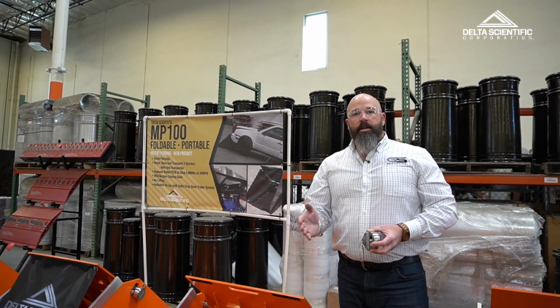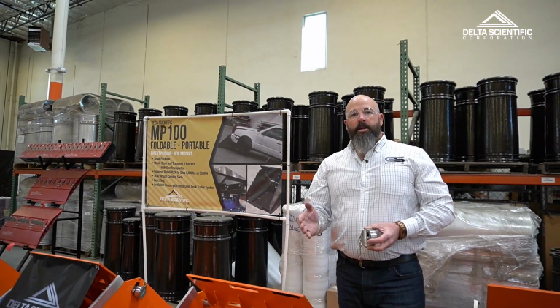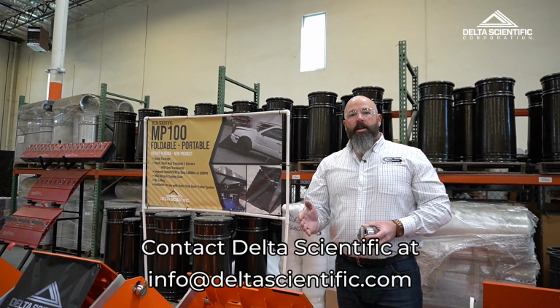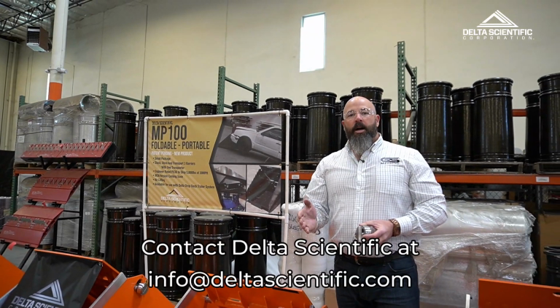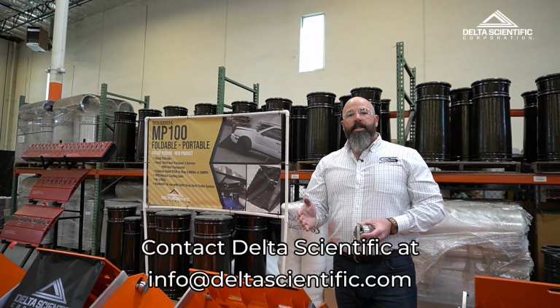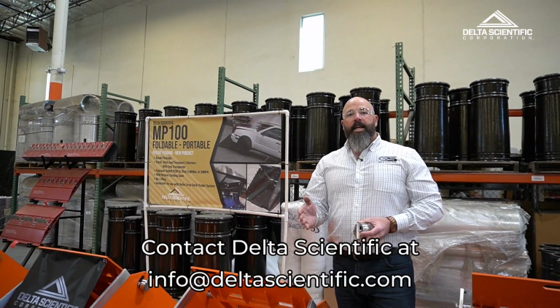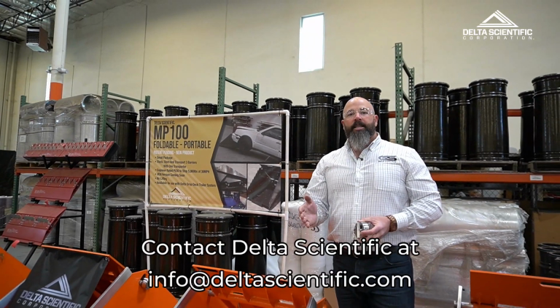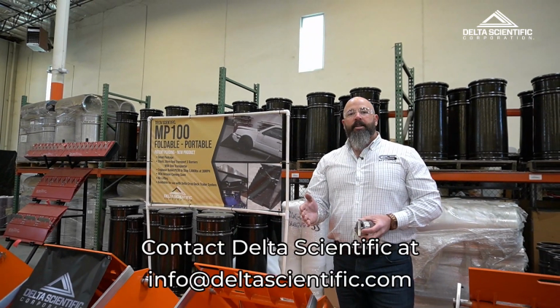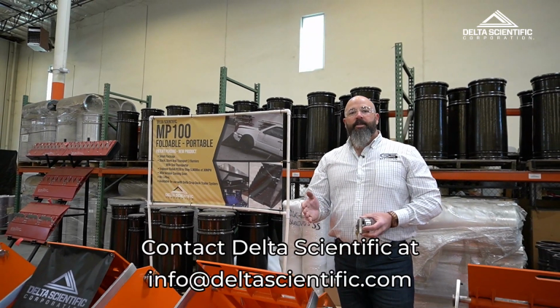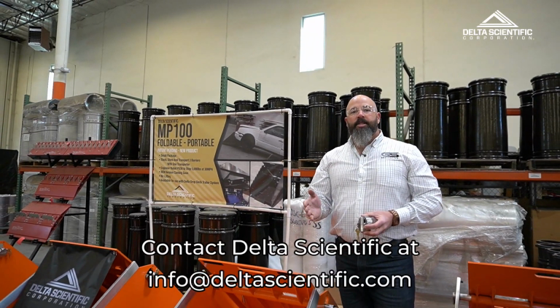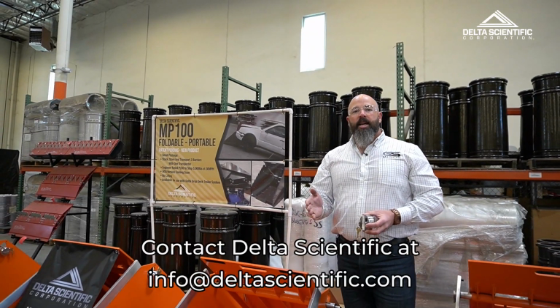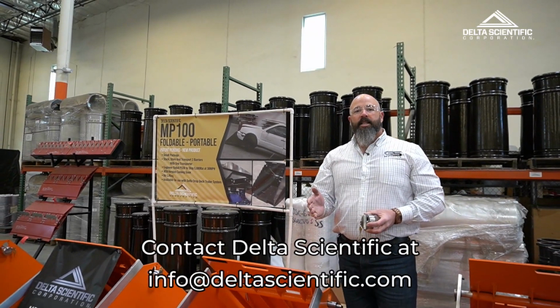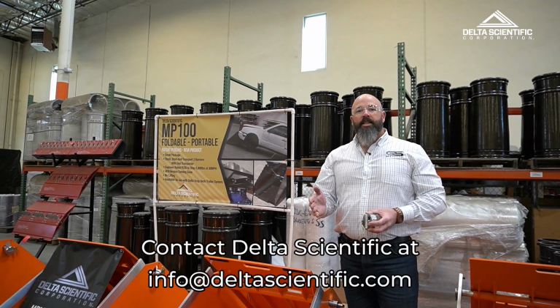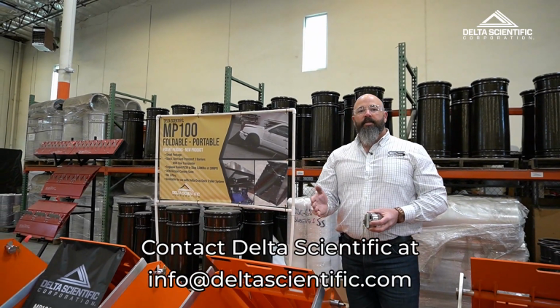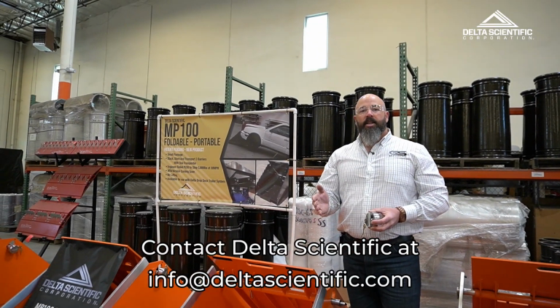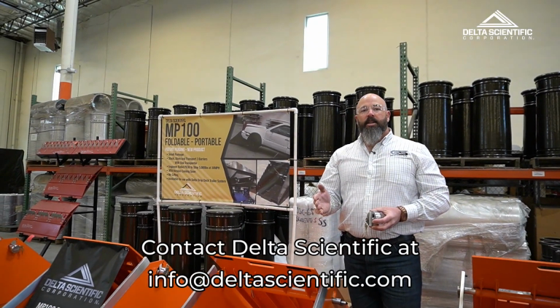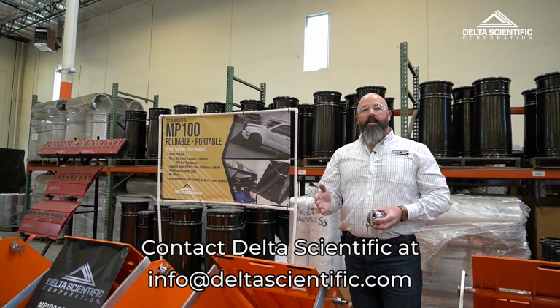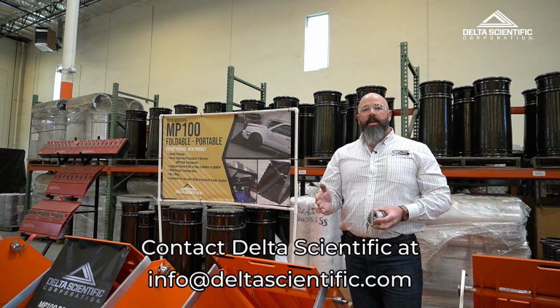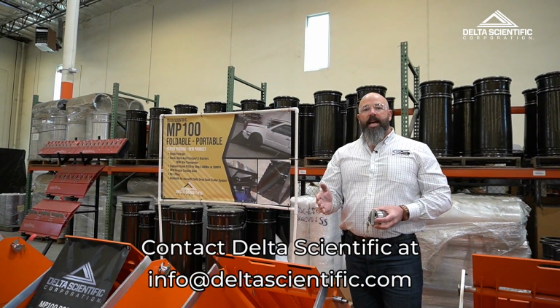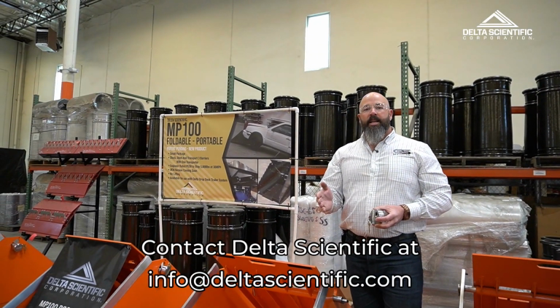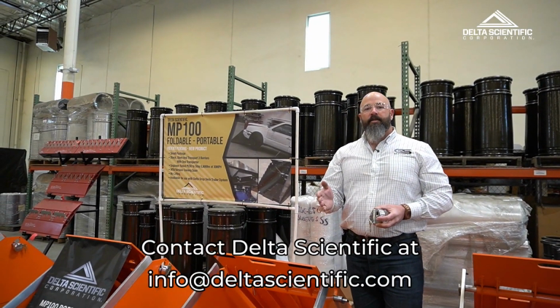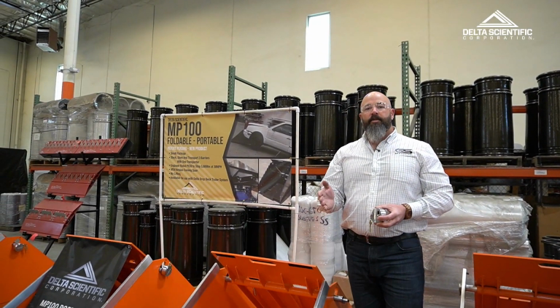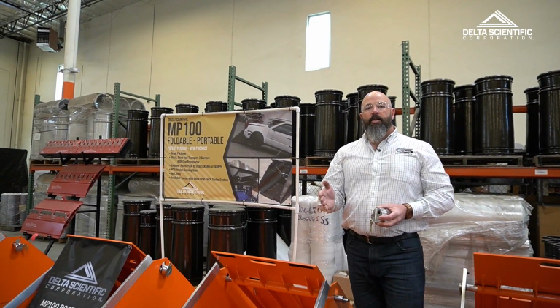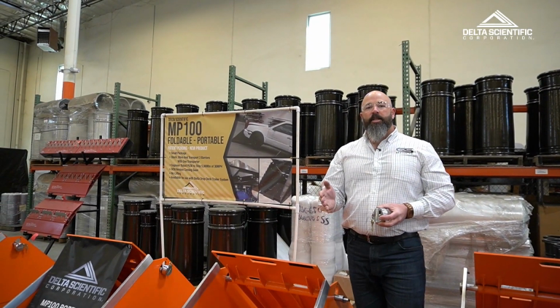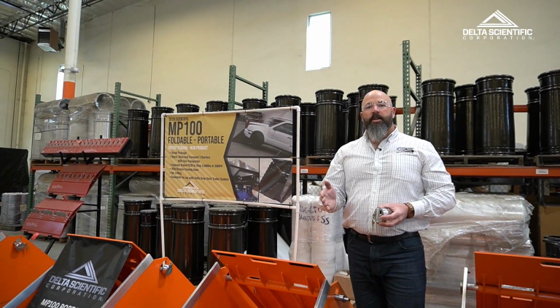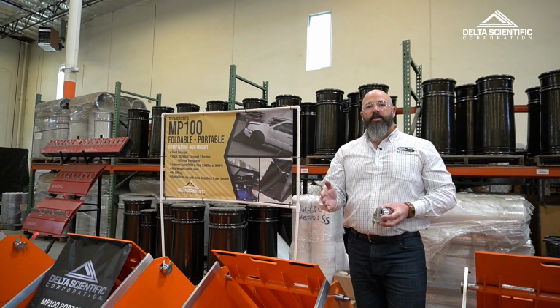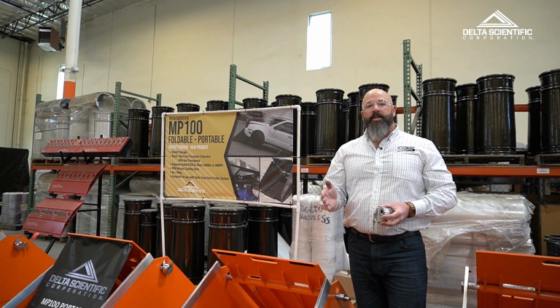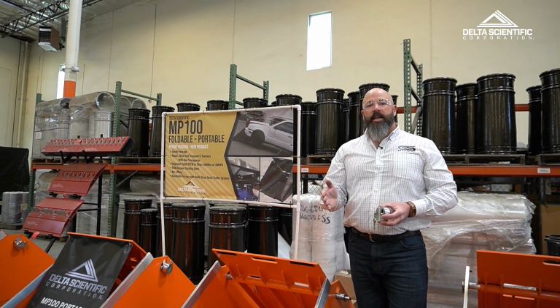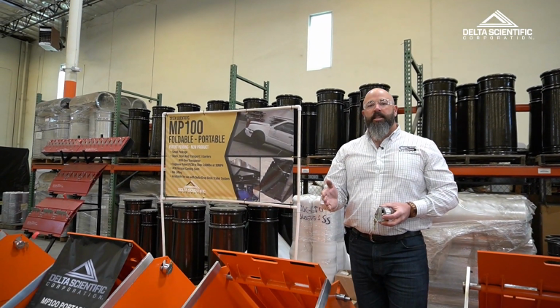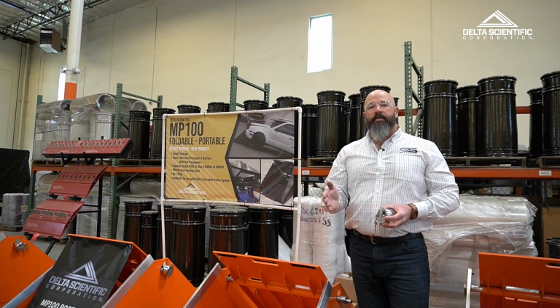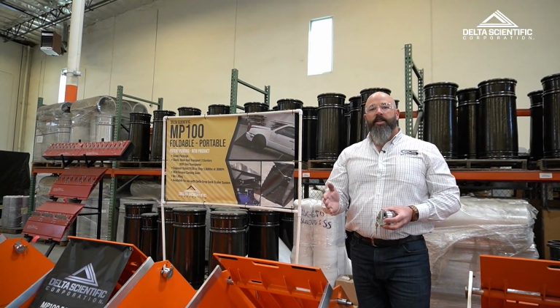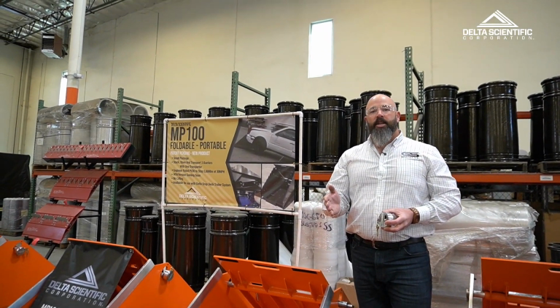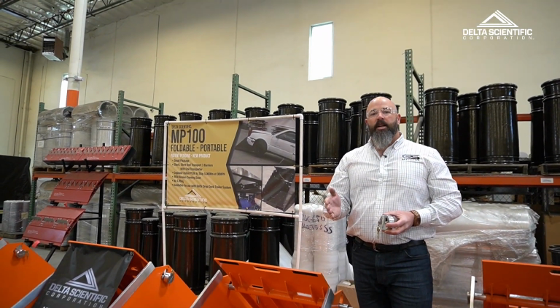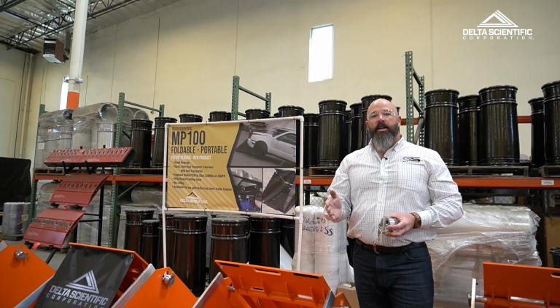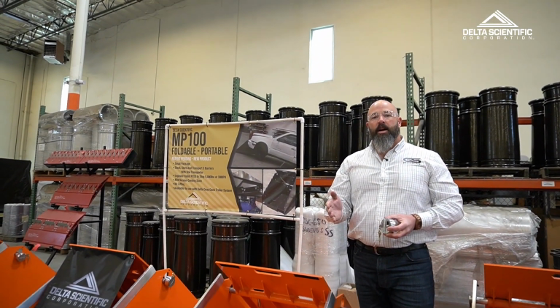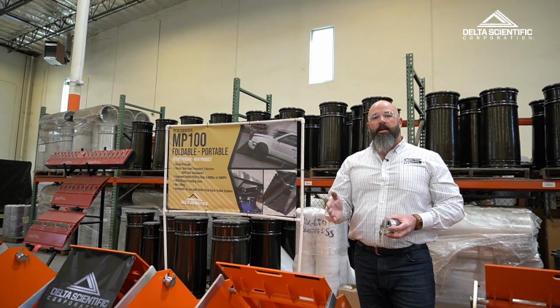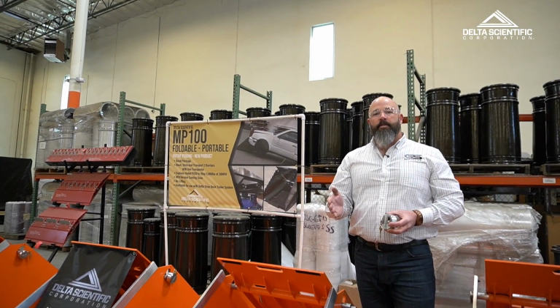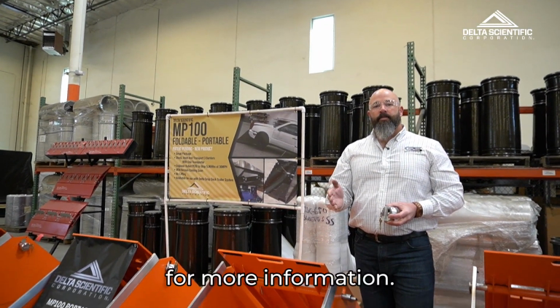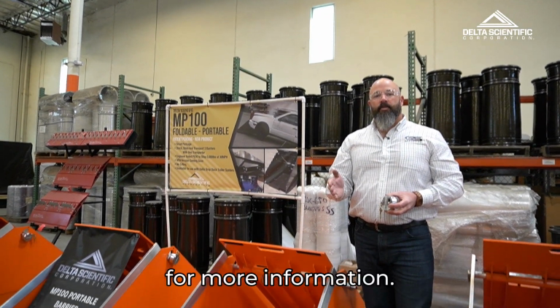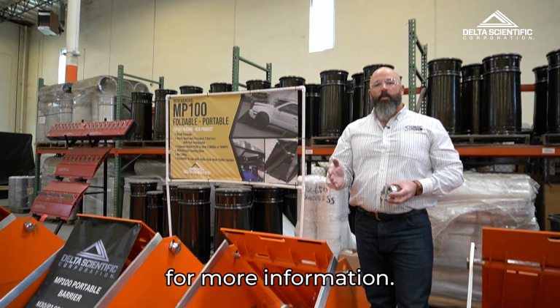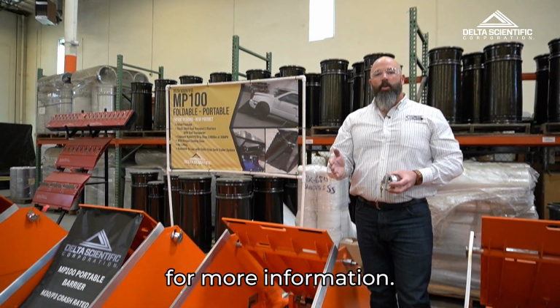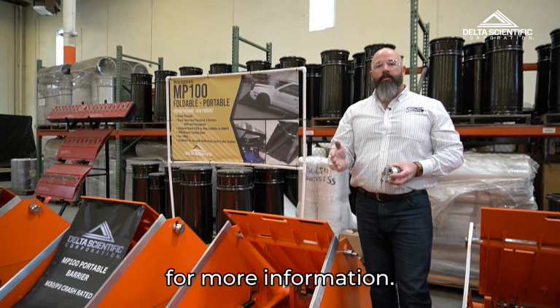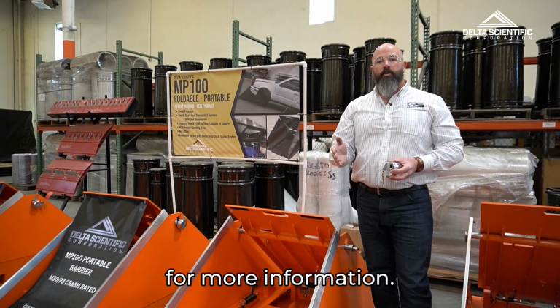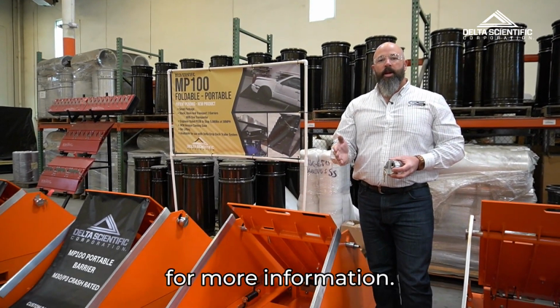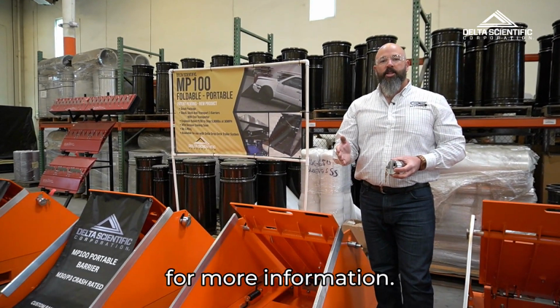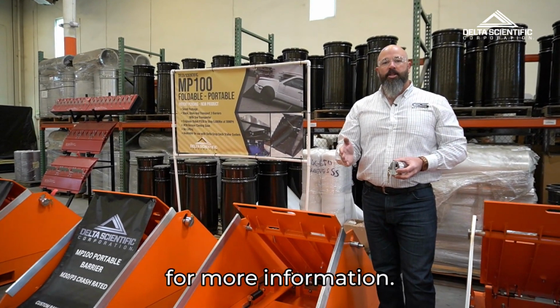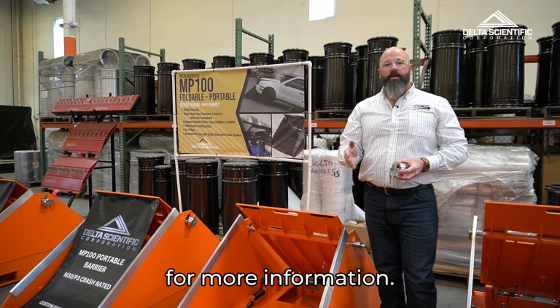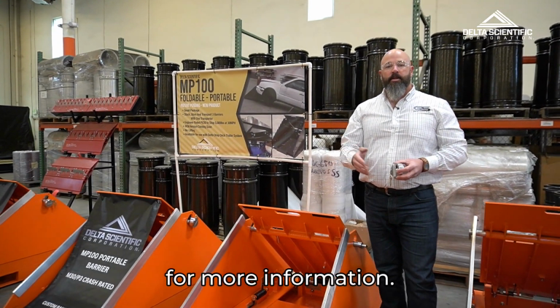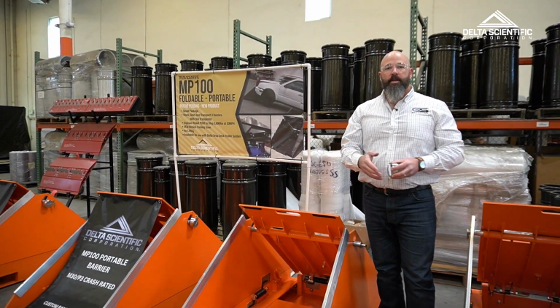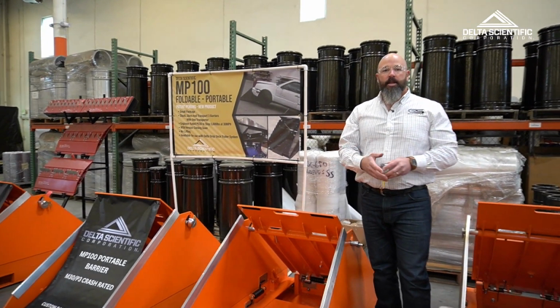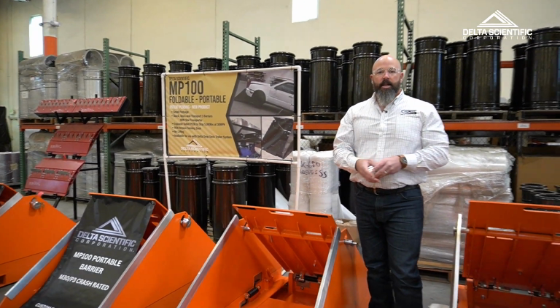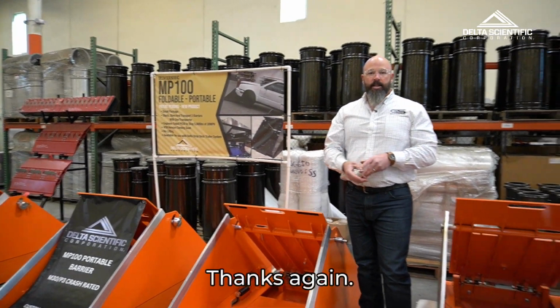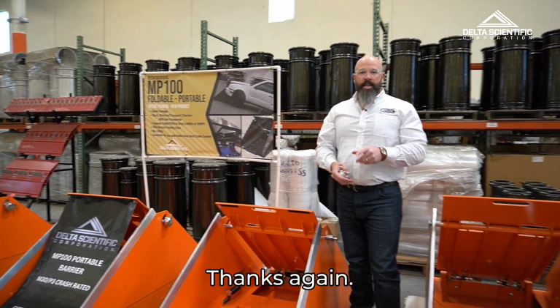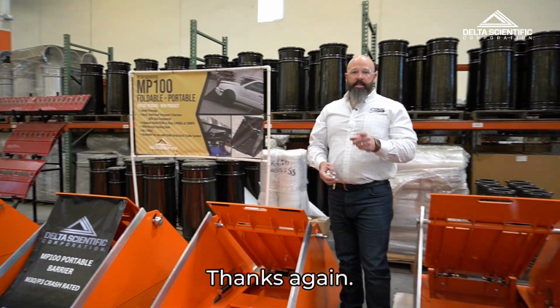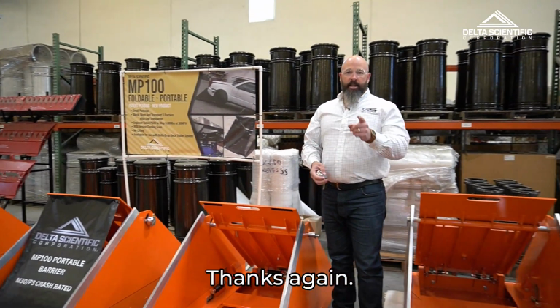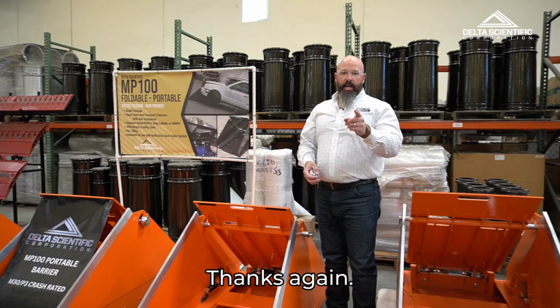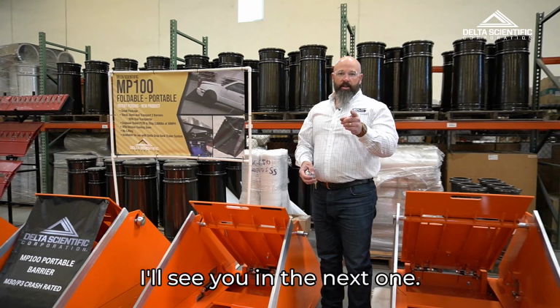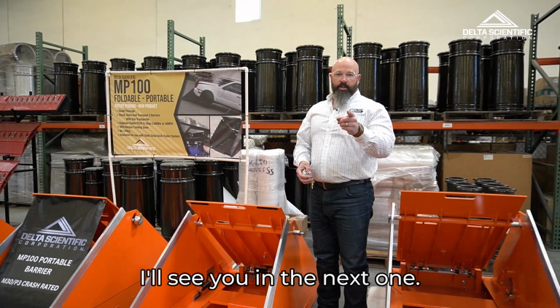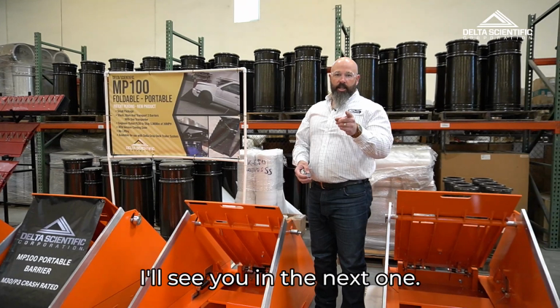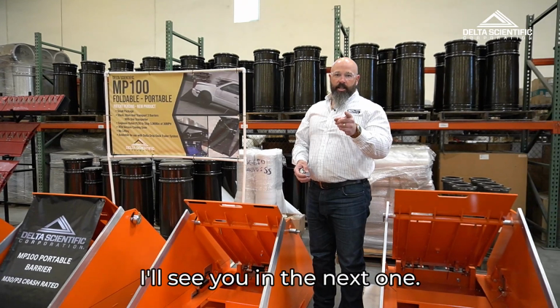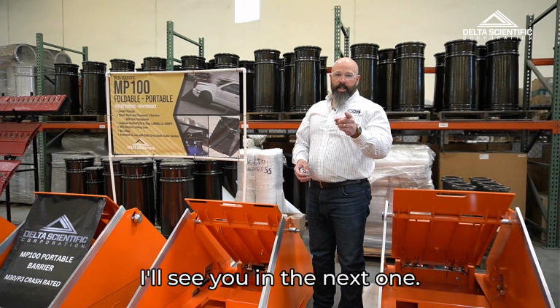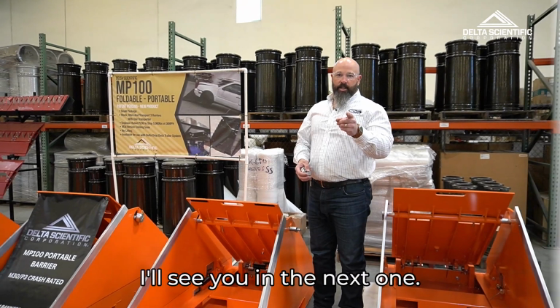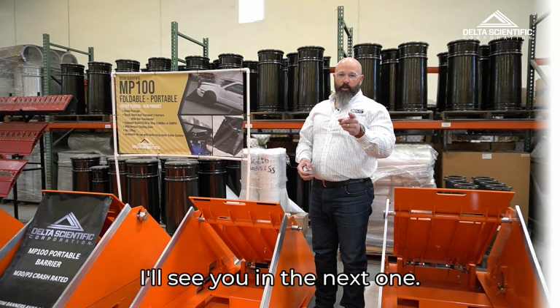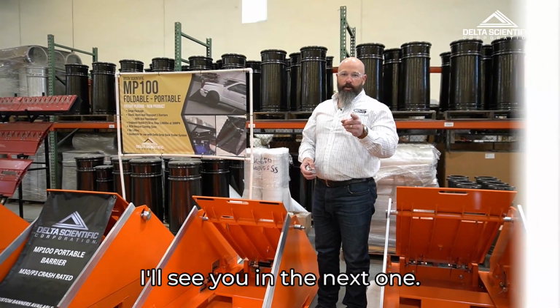Contact Delta Scientific at info@deltascientific.com for more information. Thanks again. I'll see you in the next one.